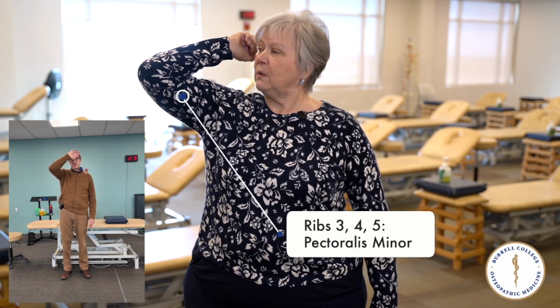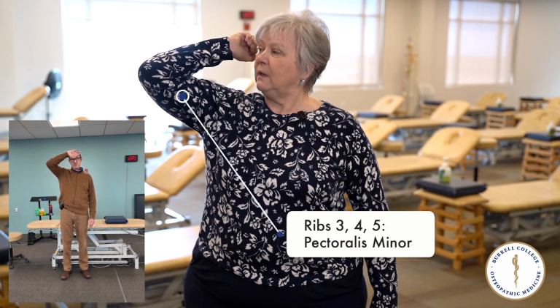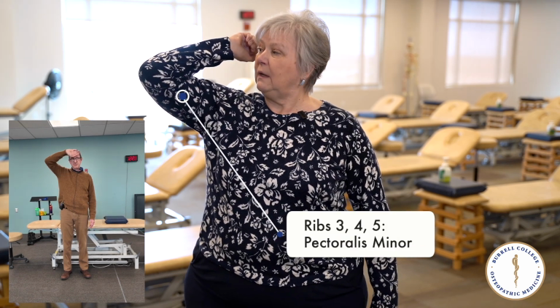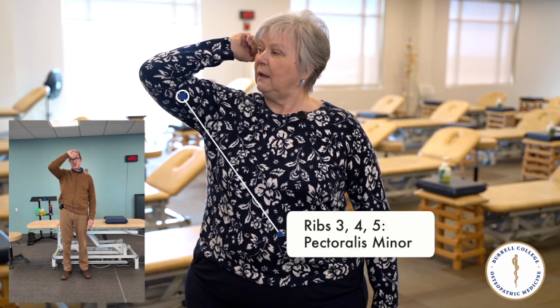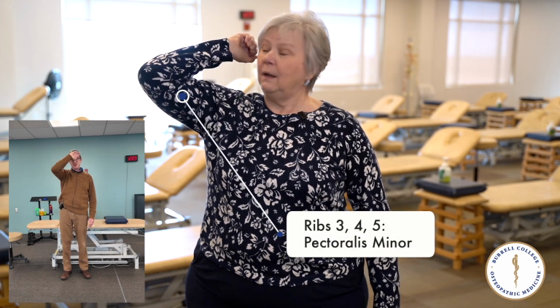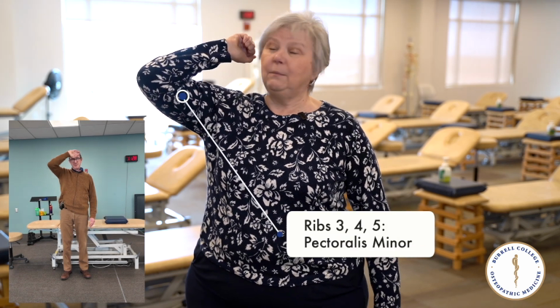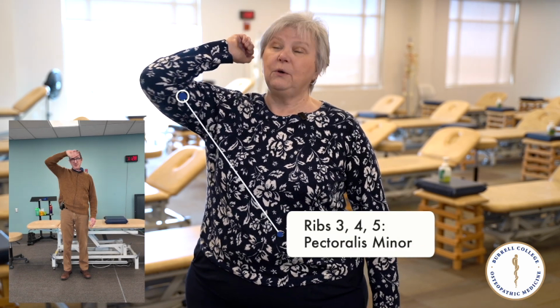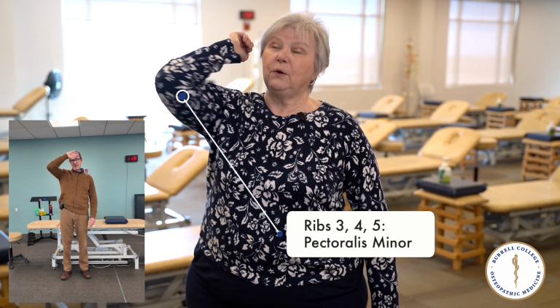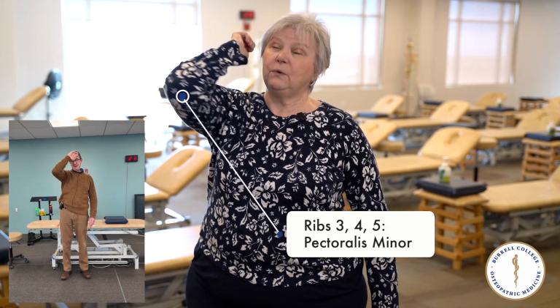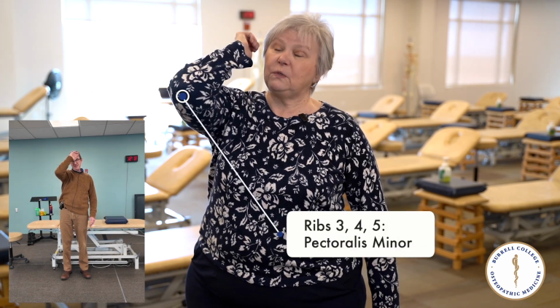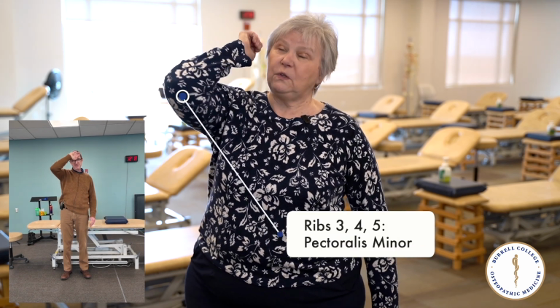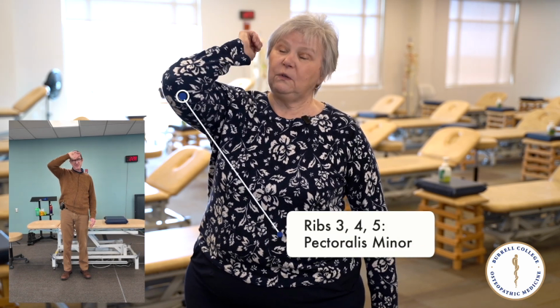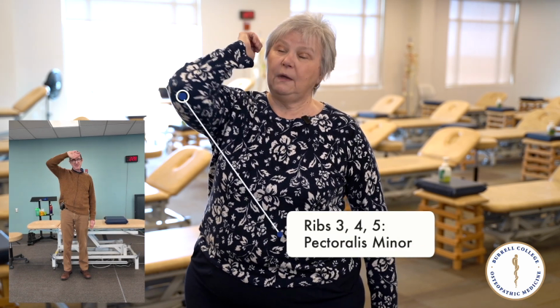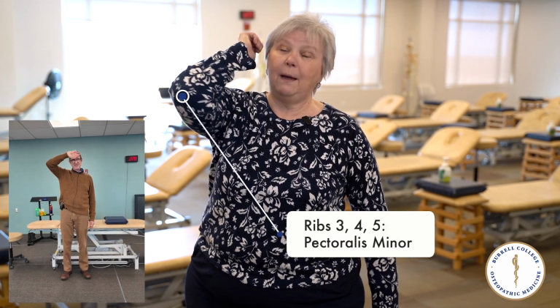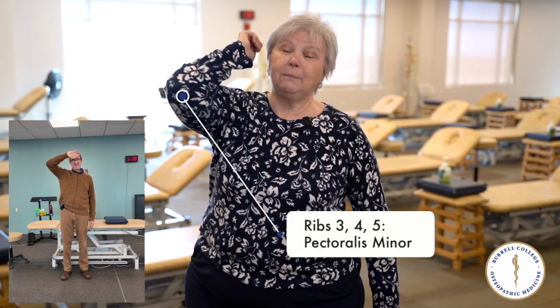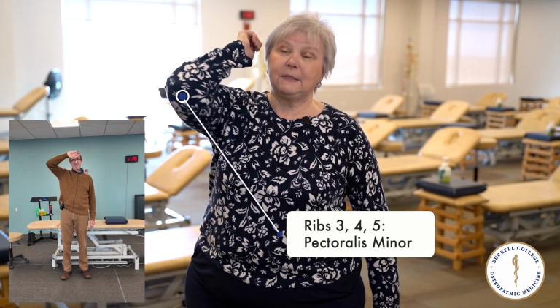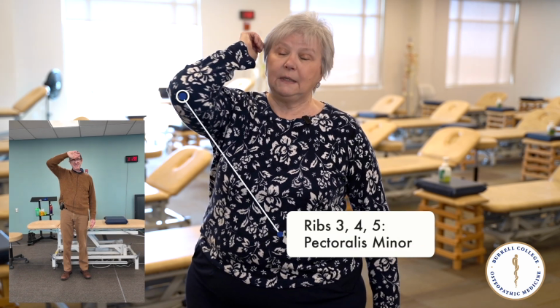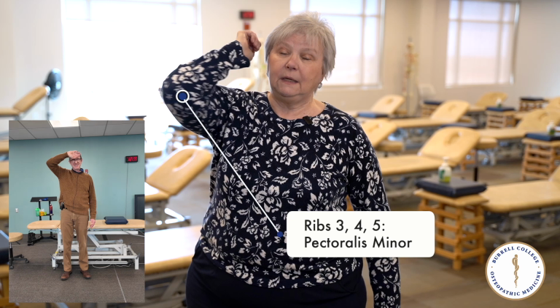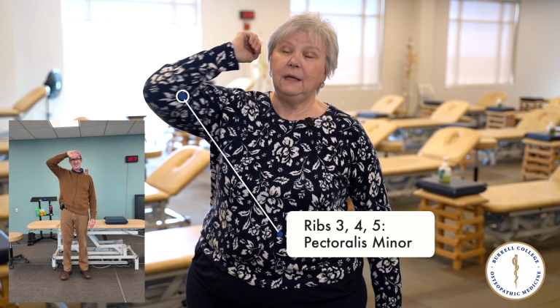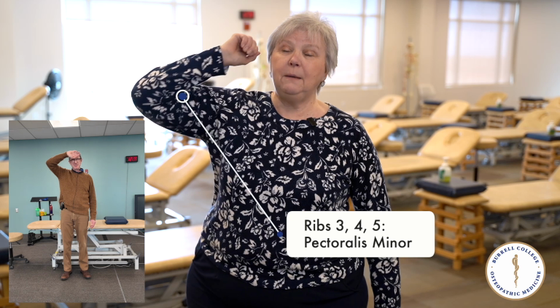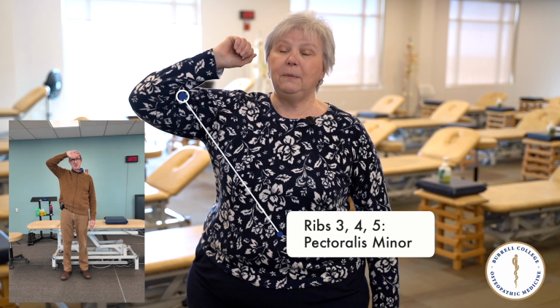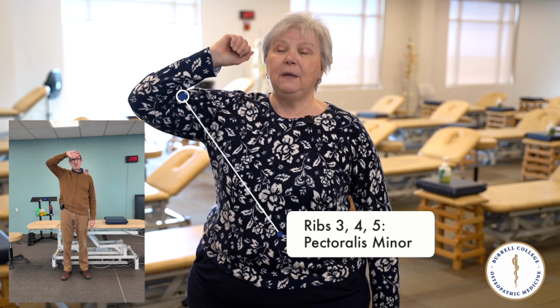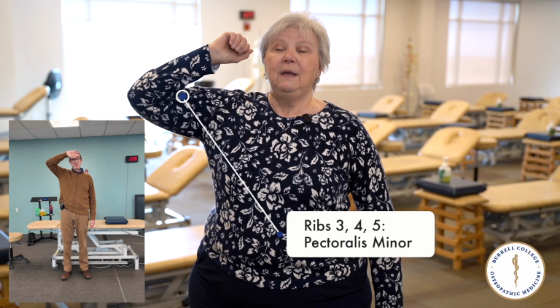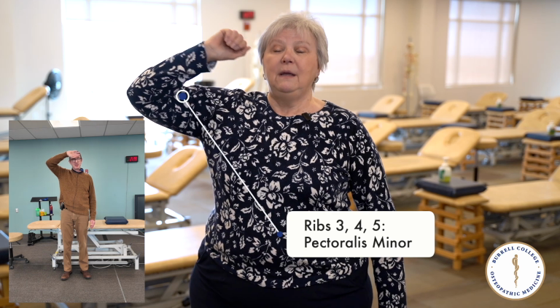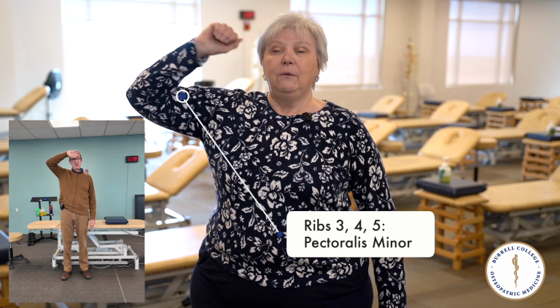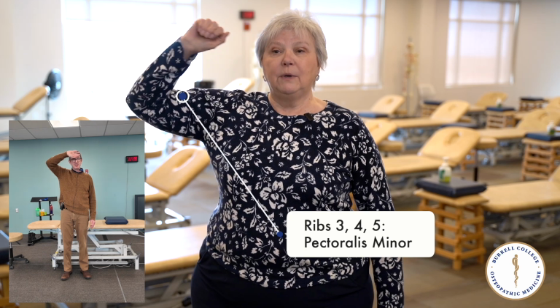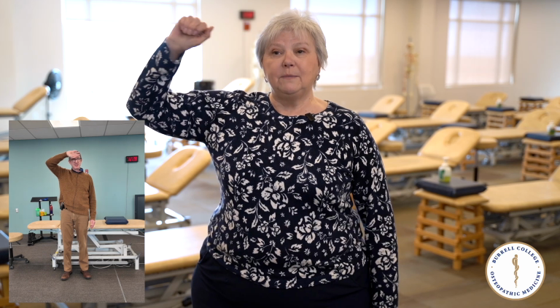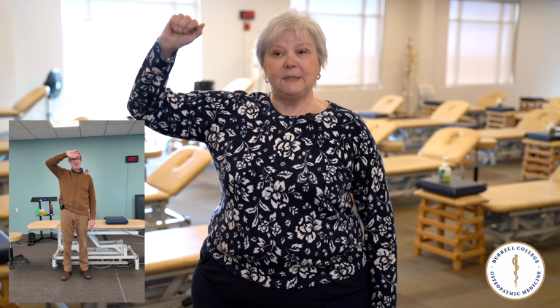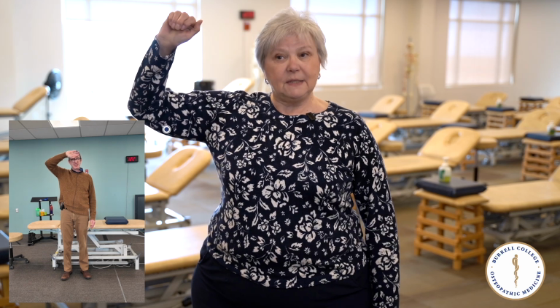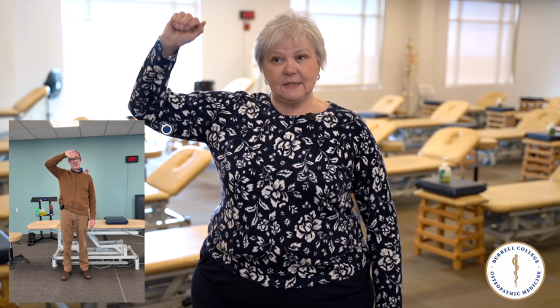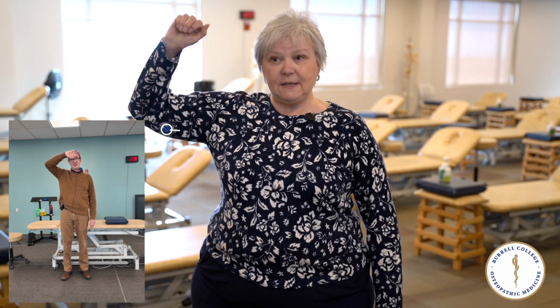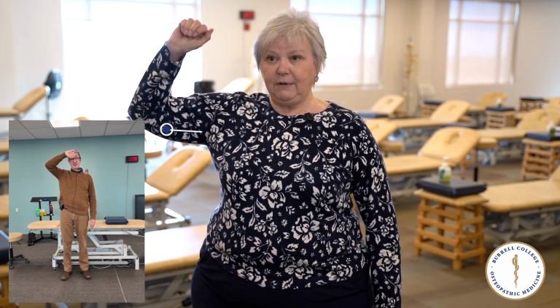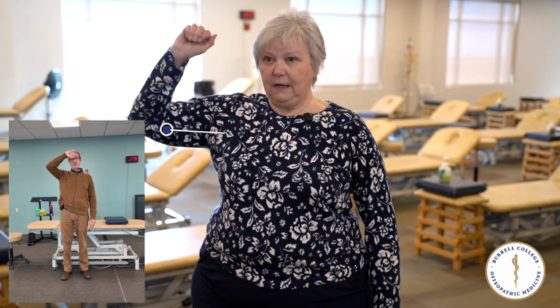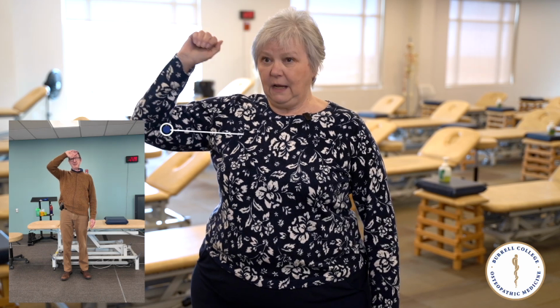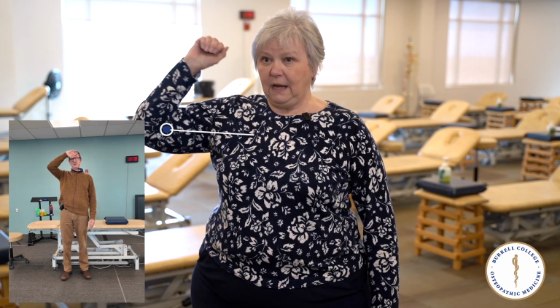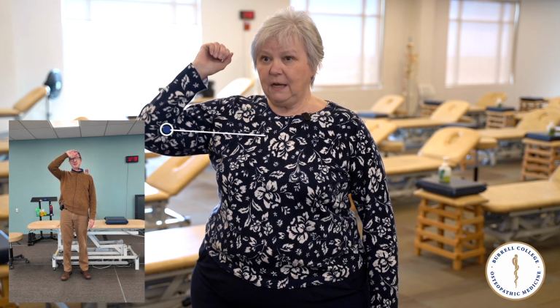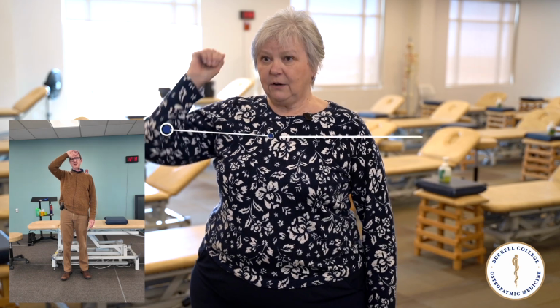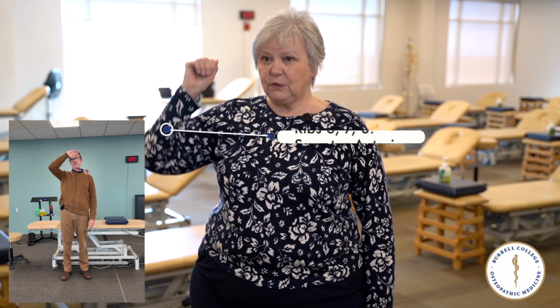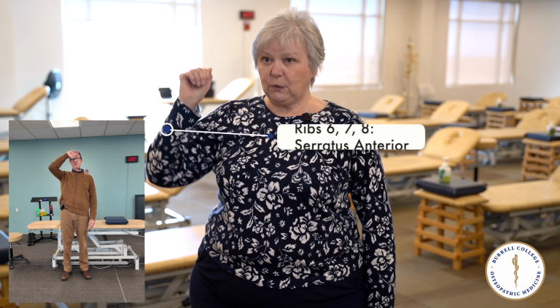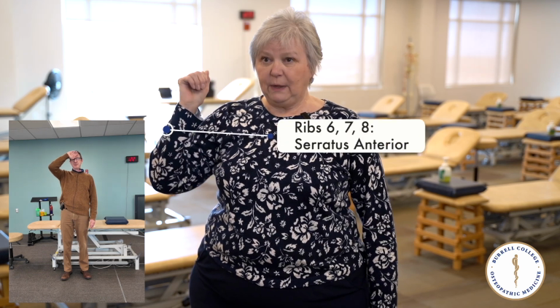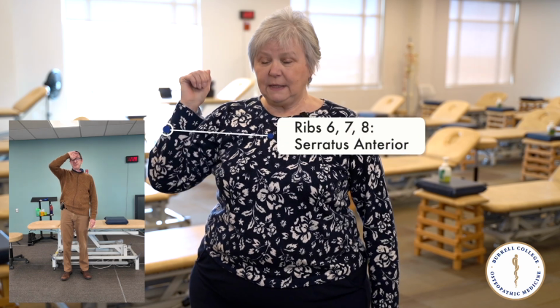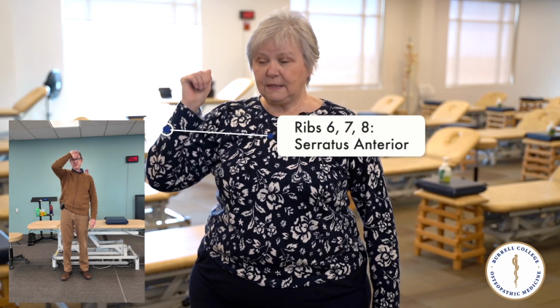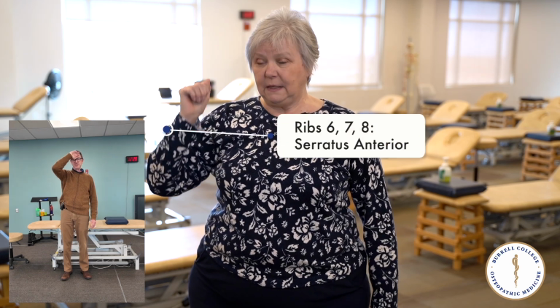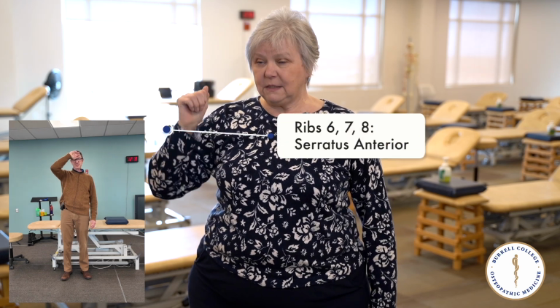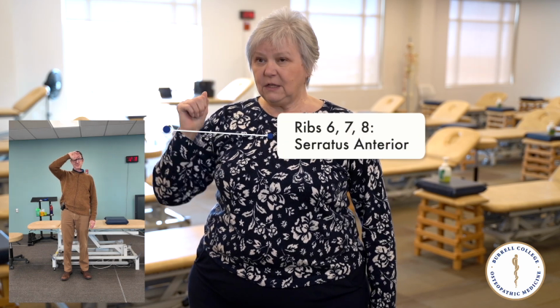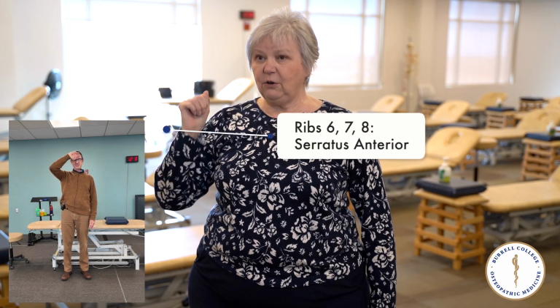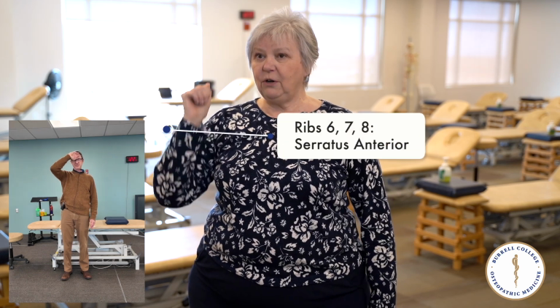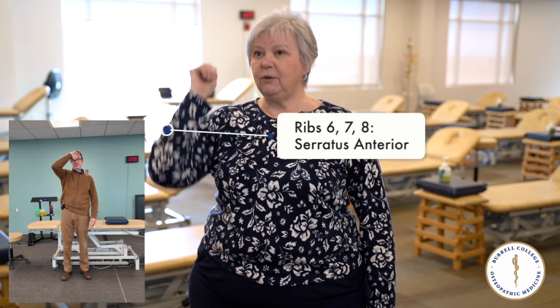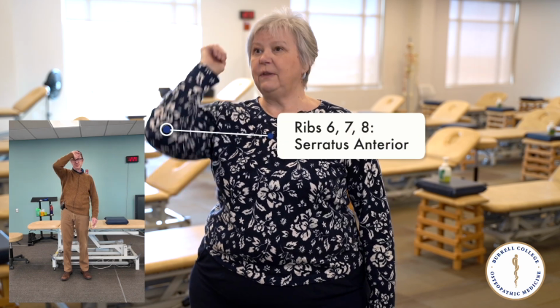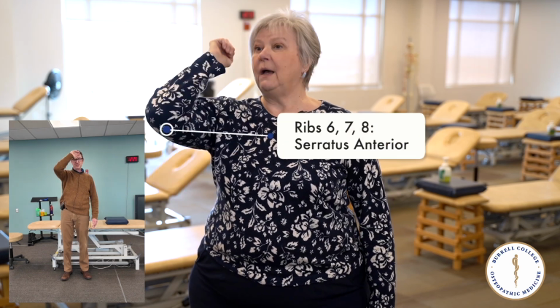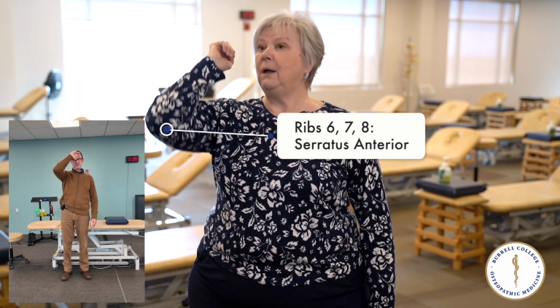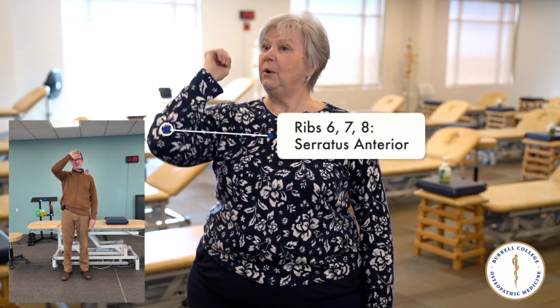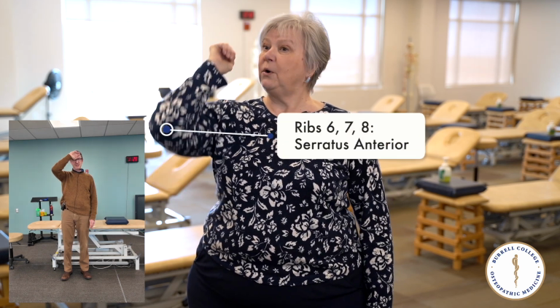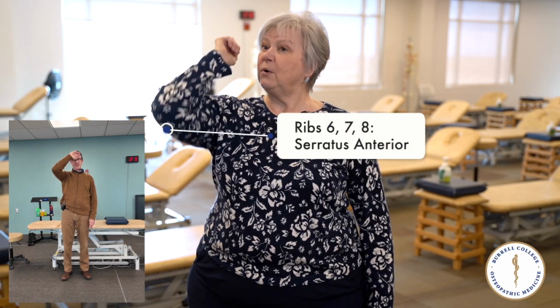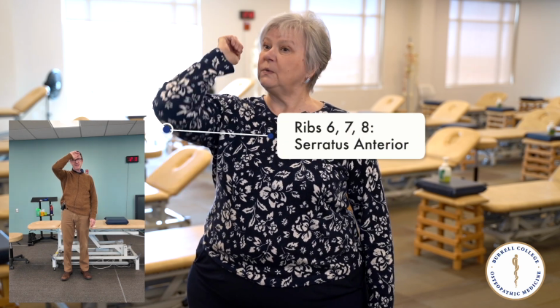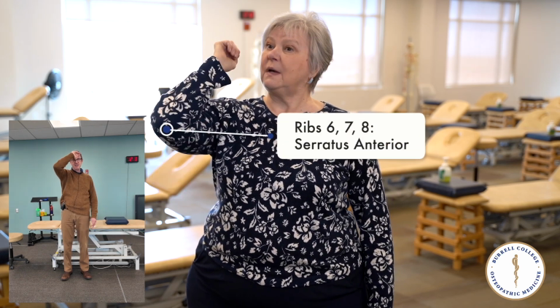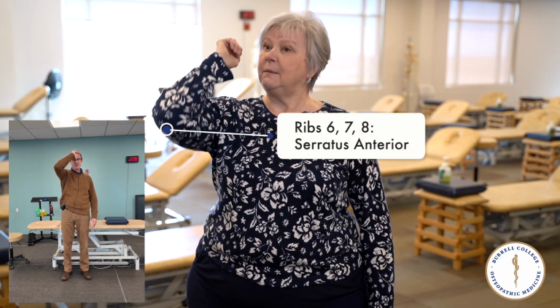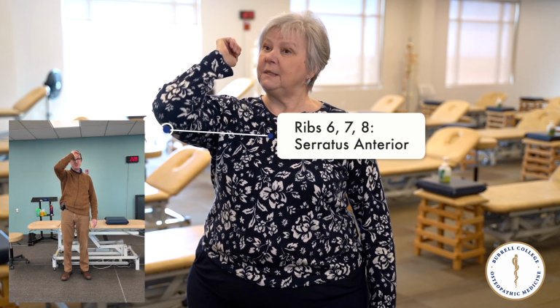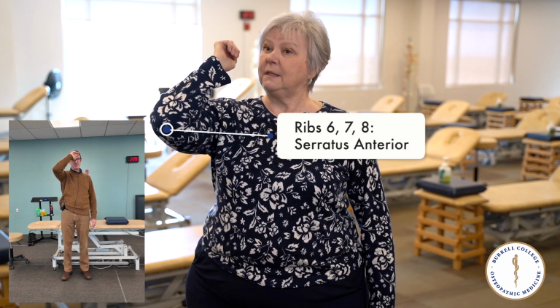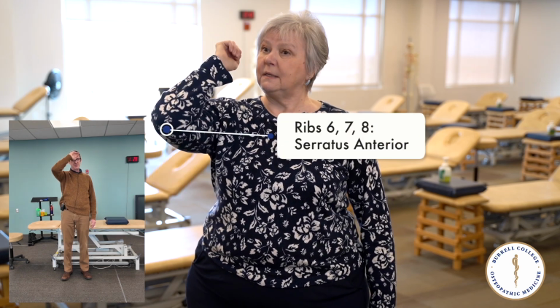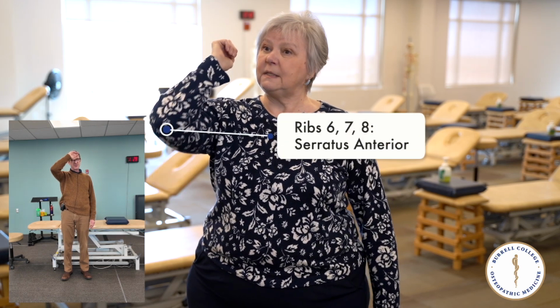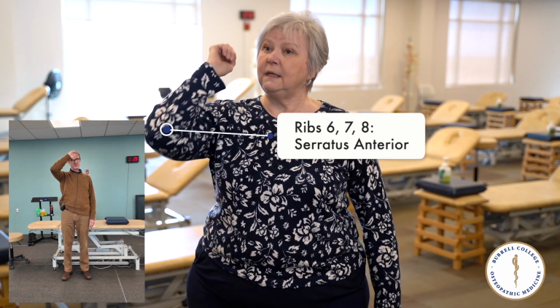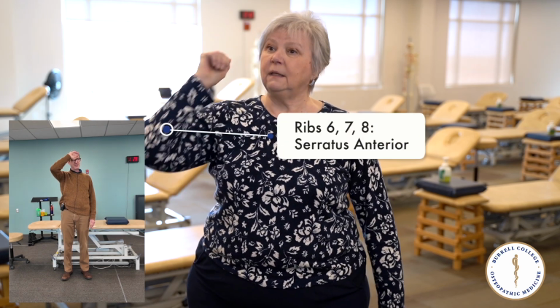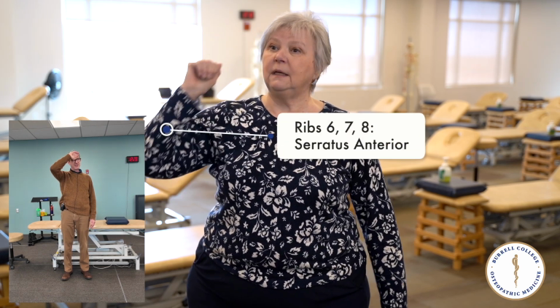For ribs three, four, and five, the elbow goes to the opposite hip. Ribs six, seven, and eight are serratus anterior — the elbow goes up to the ceiling.